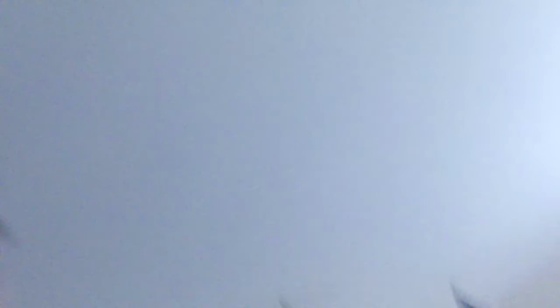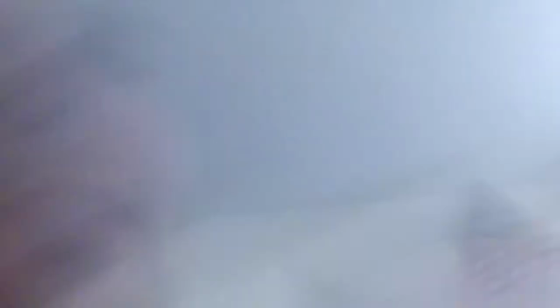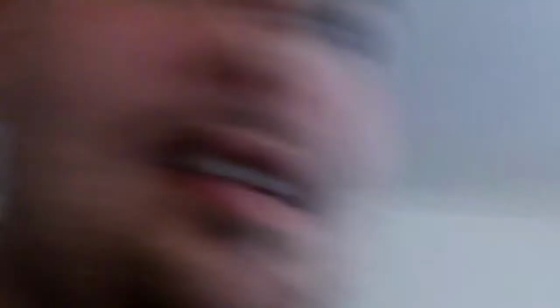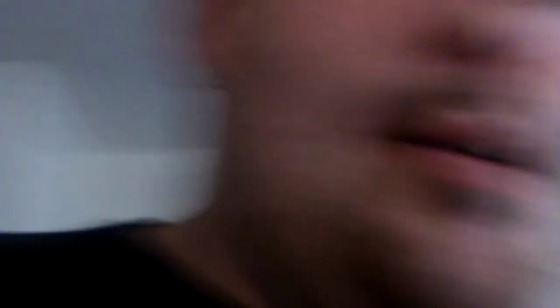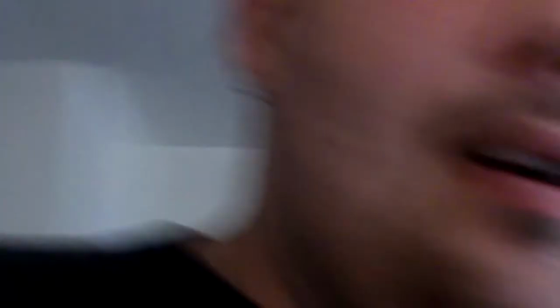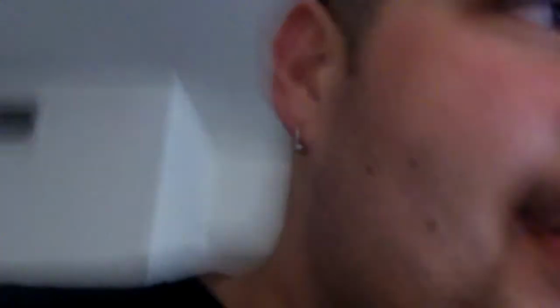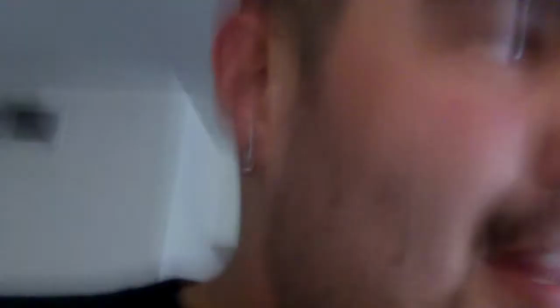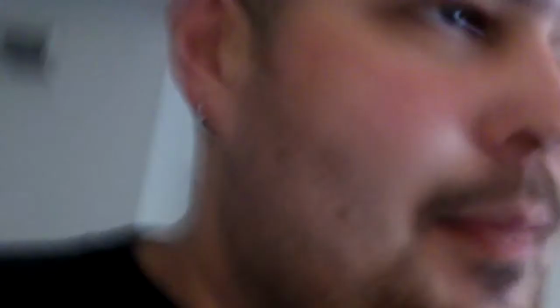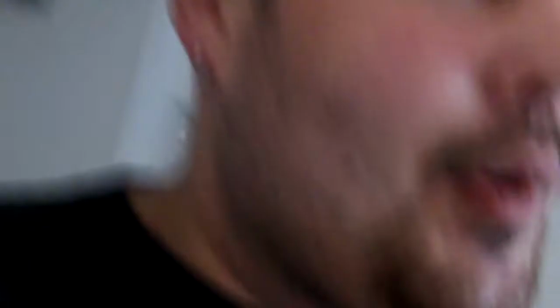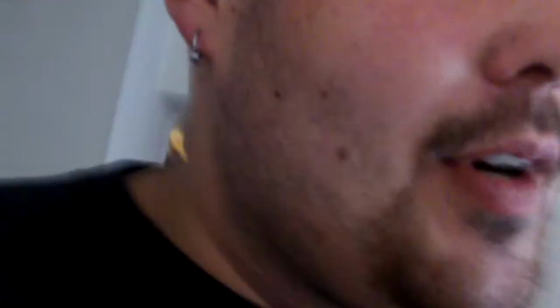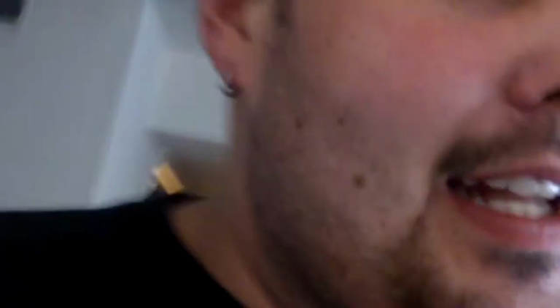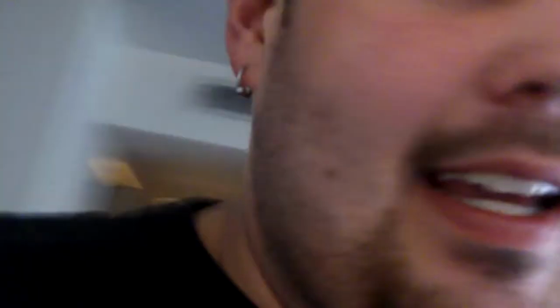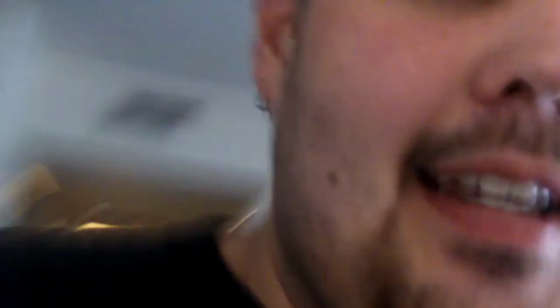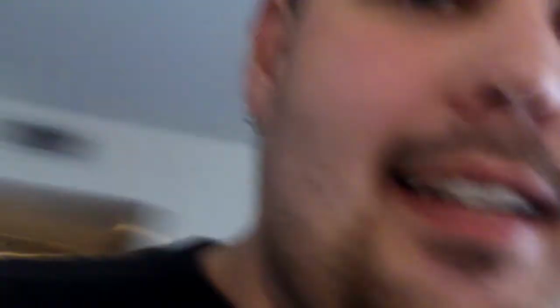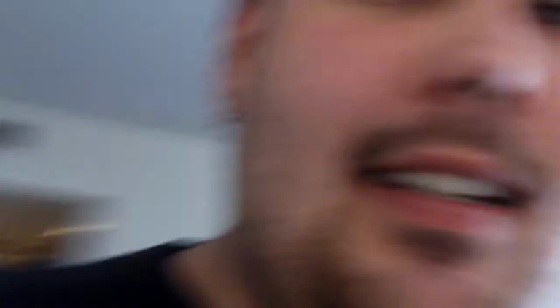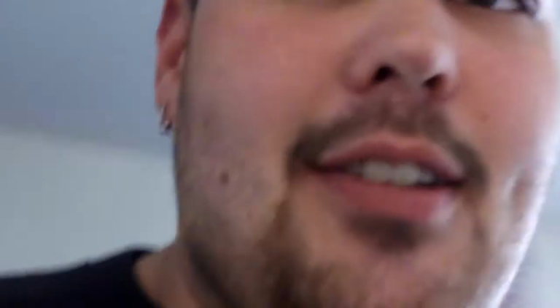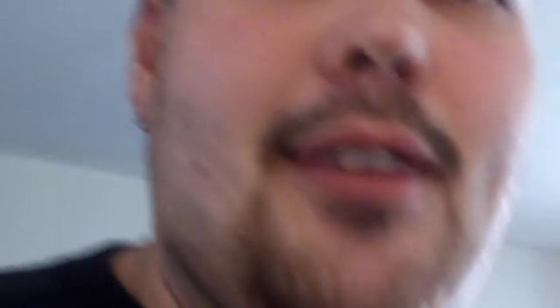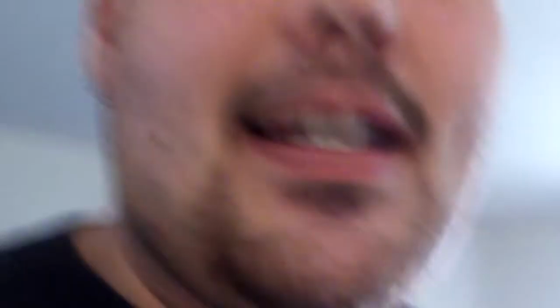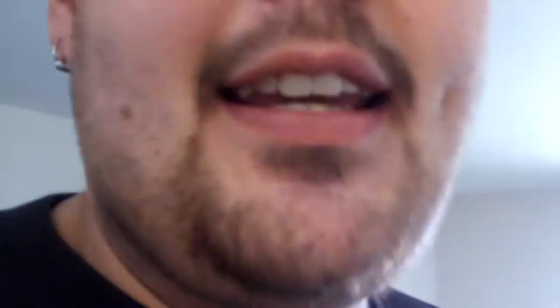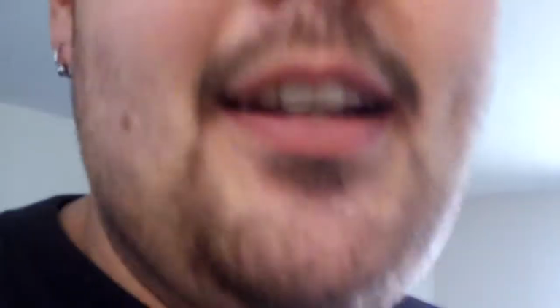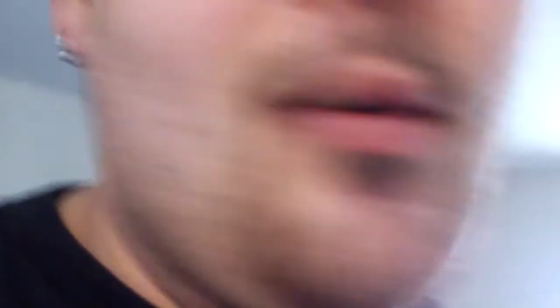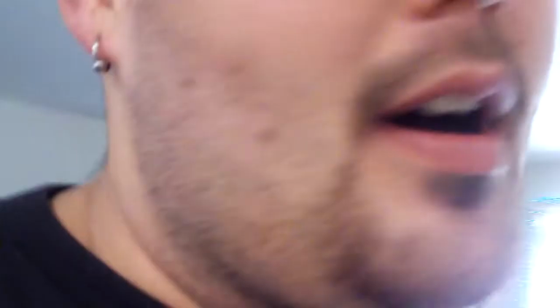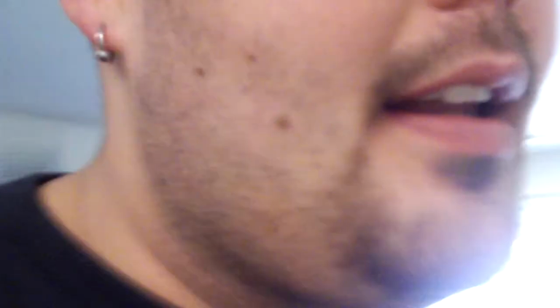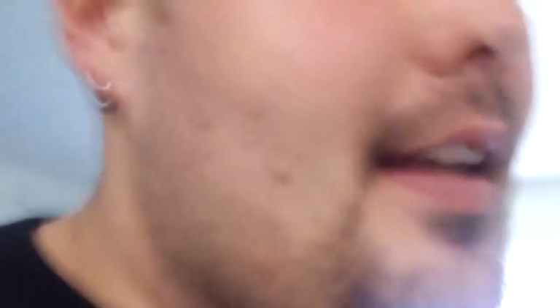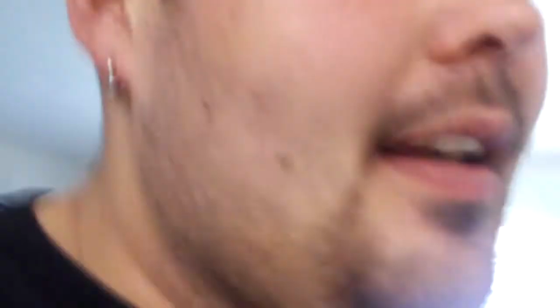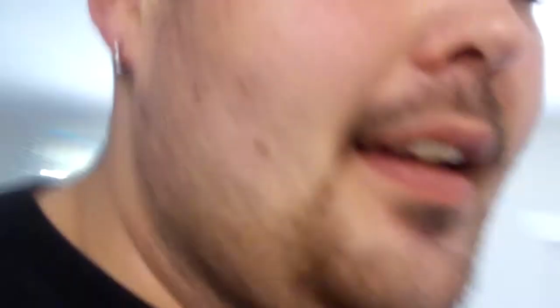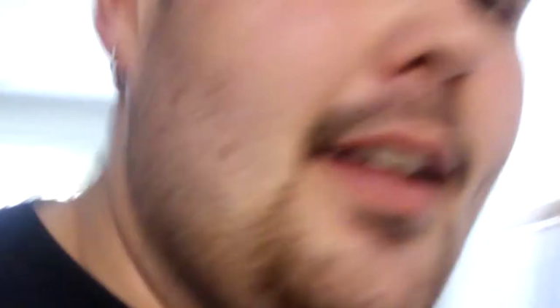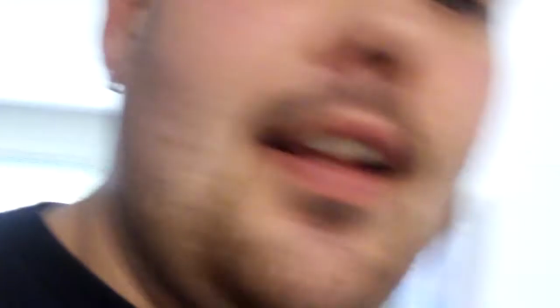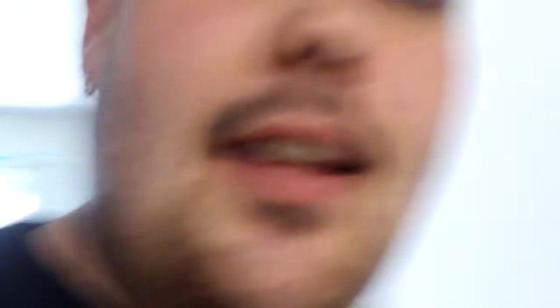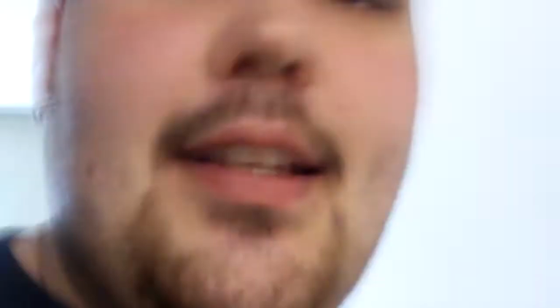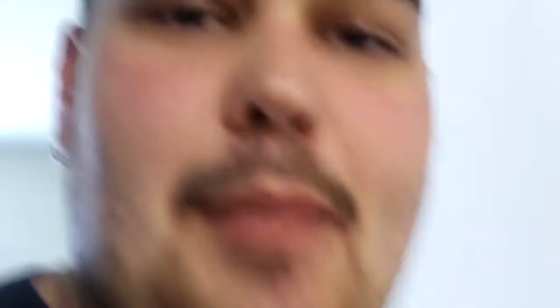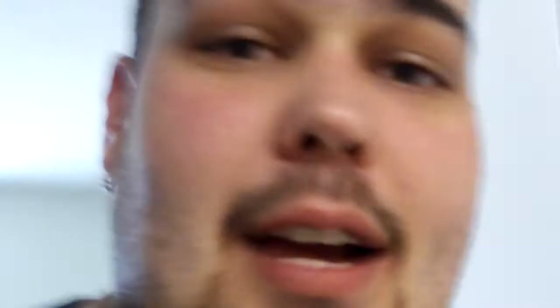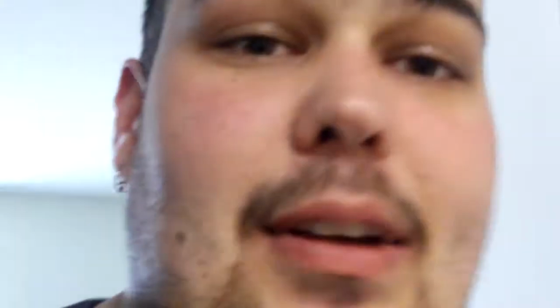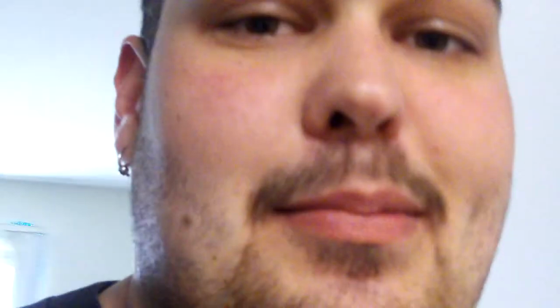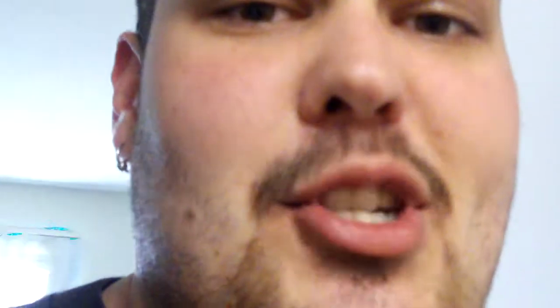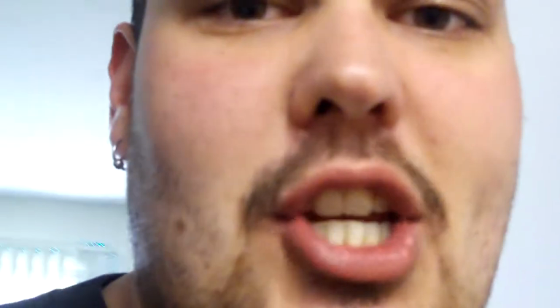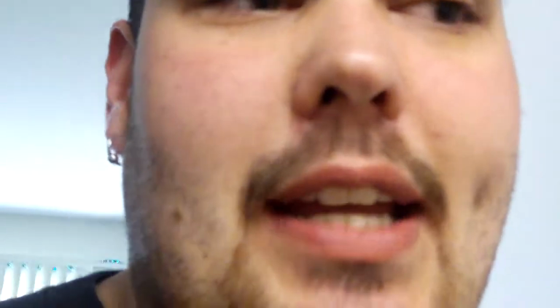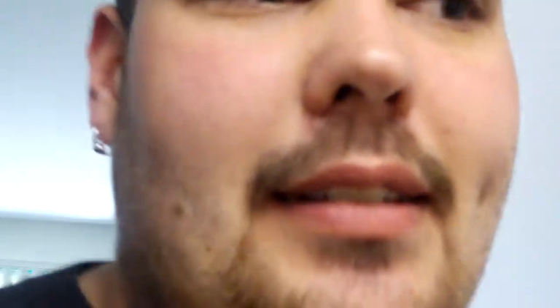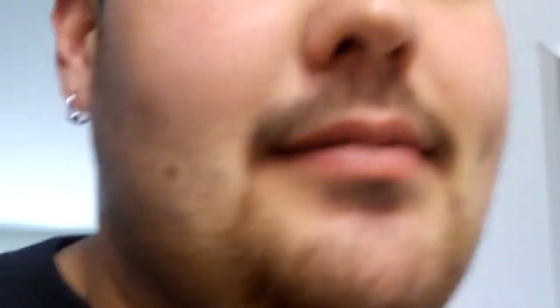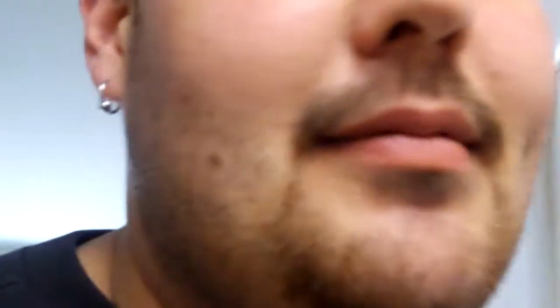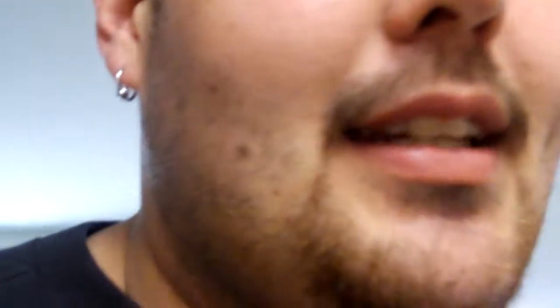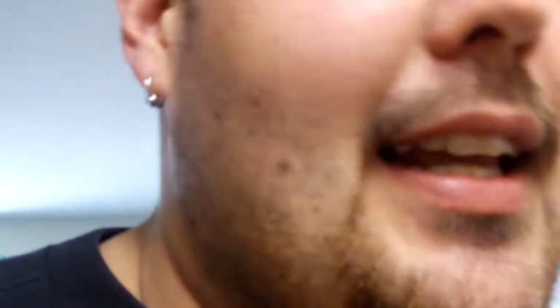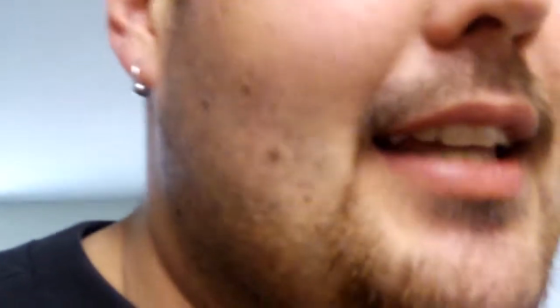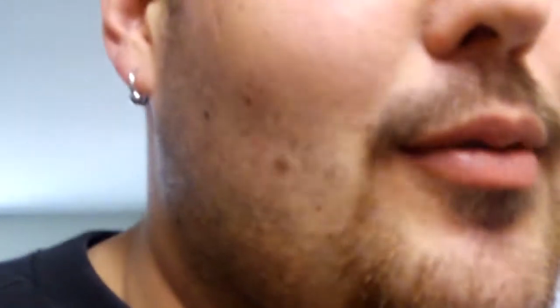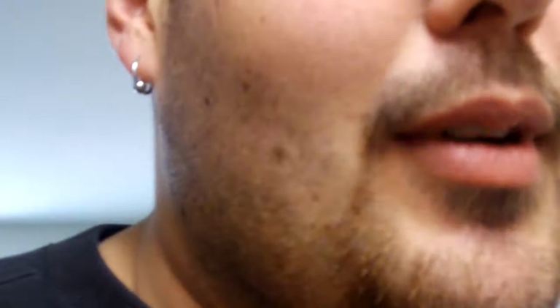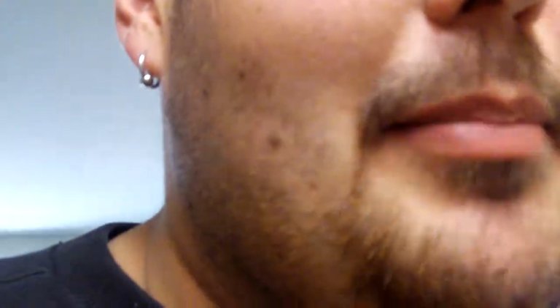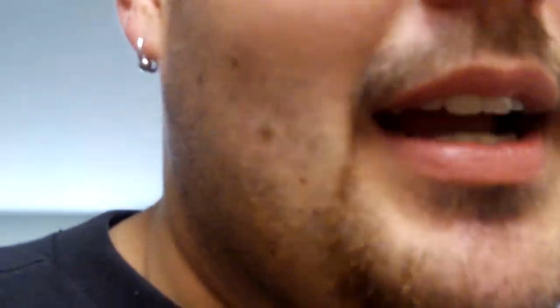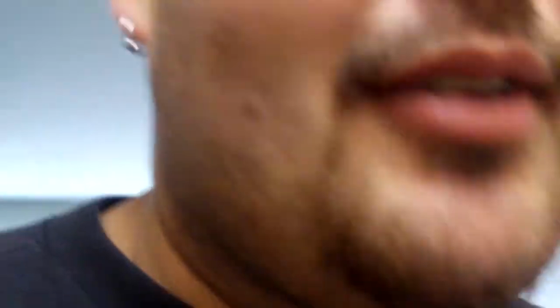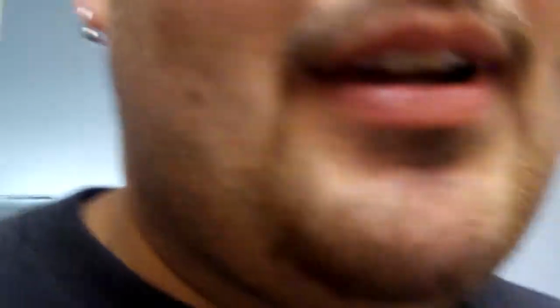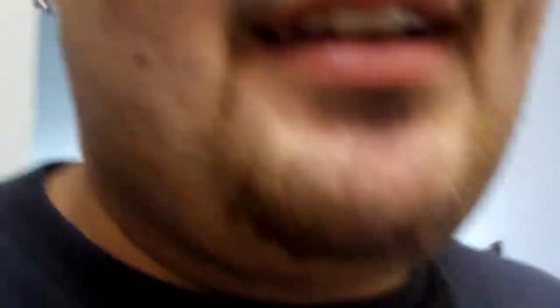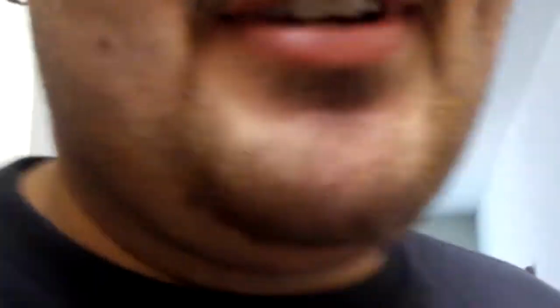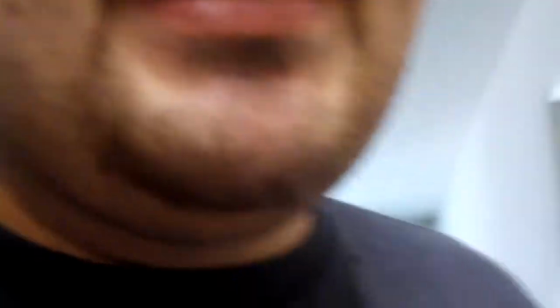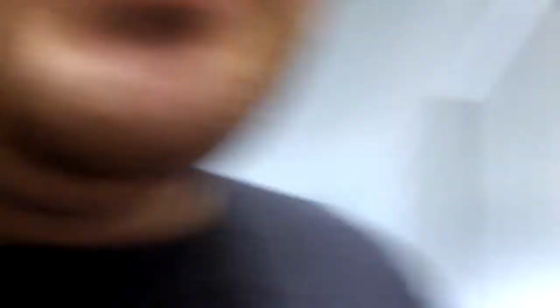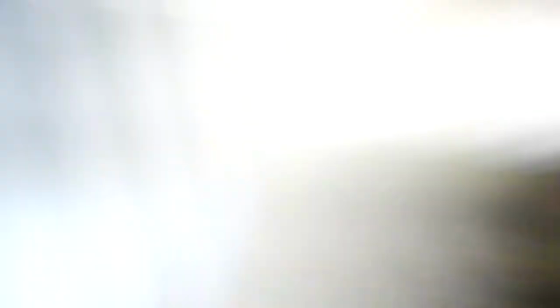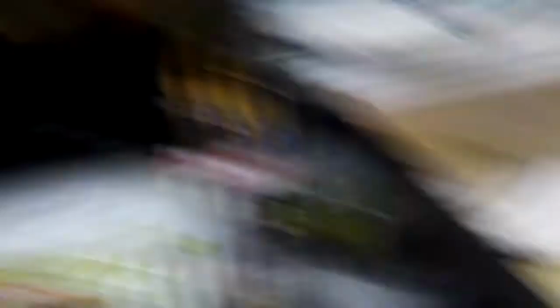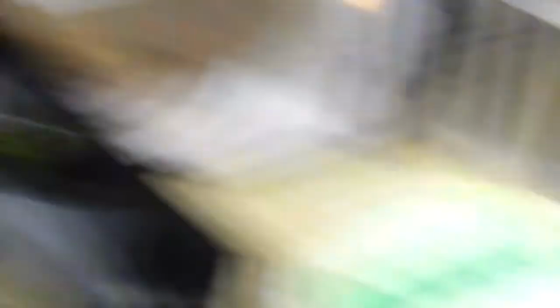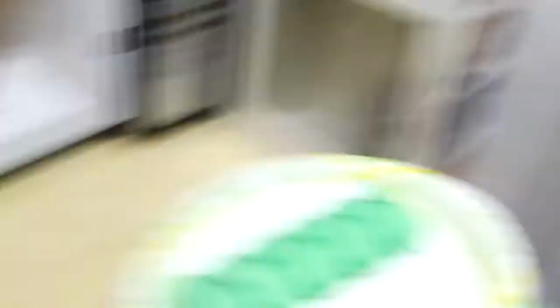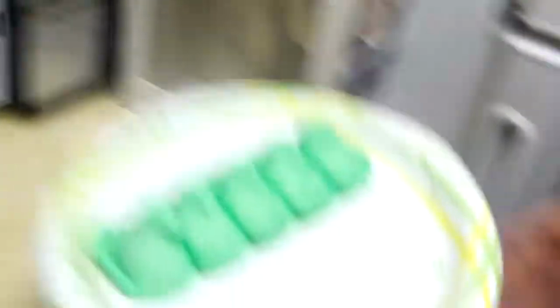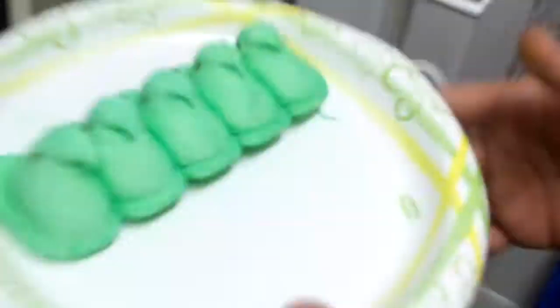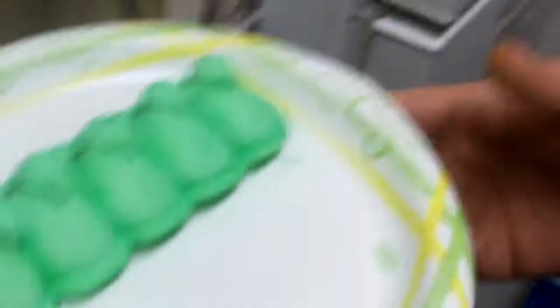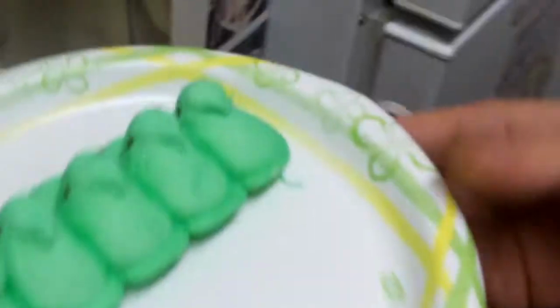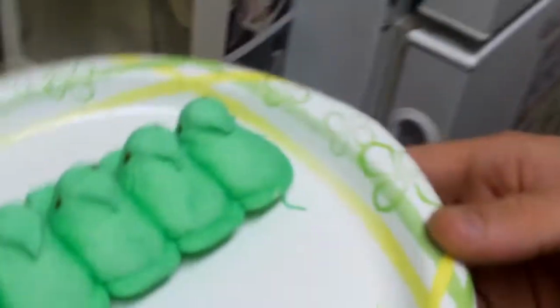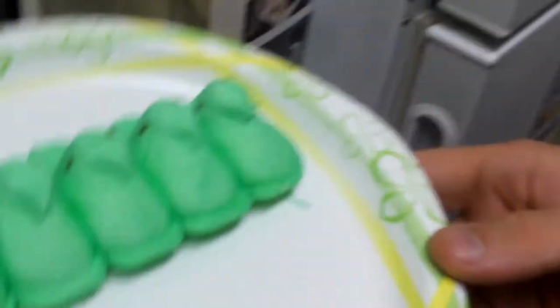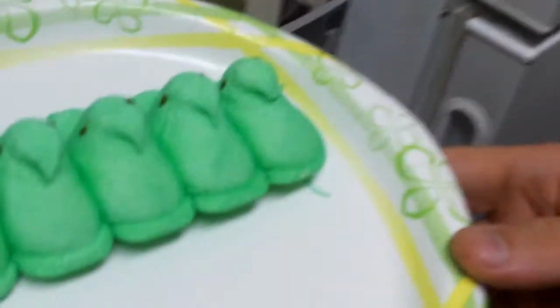So anyway, we're hella bored today, so I was like, you know what? Let's microwave some shit. And guess what we're going to microwave — Peeps.